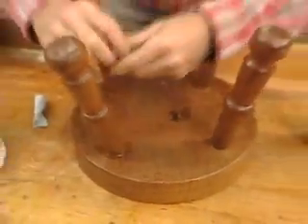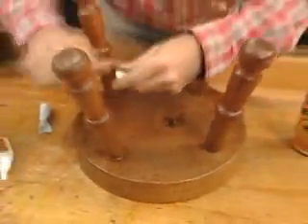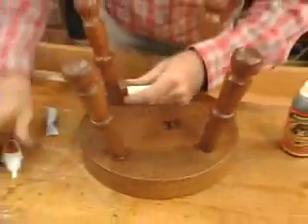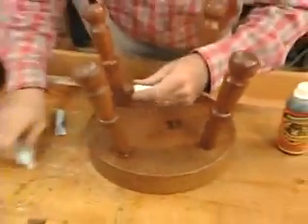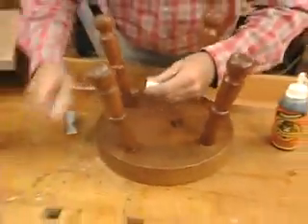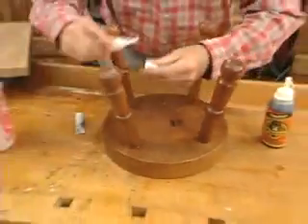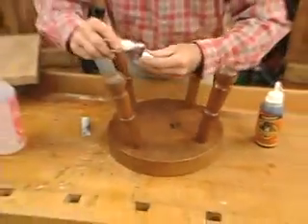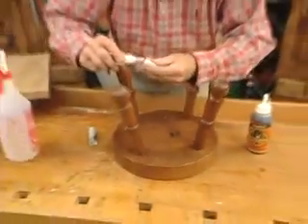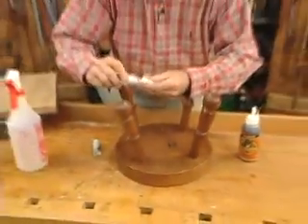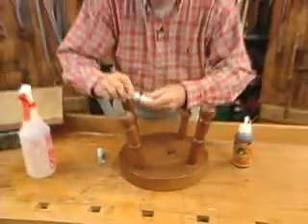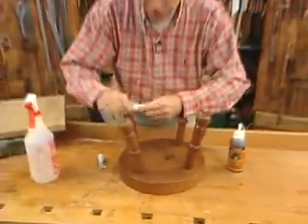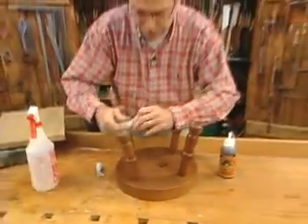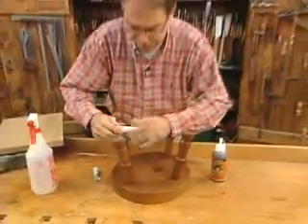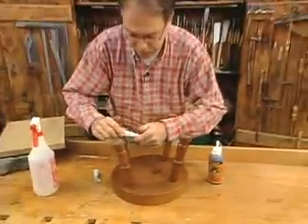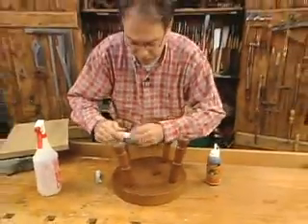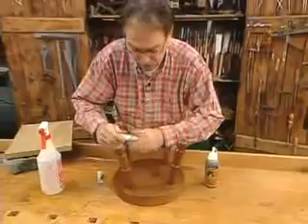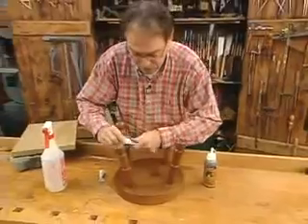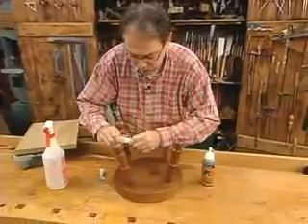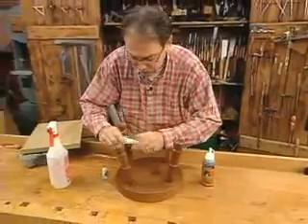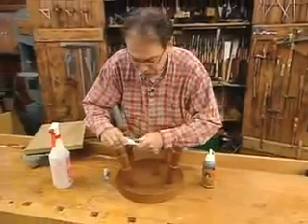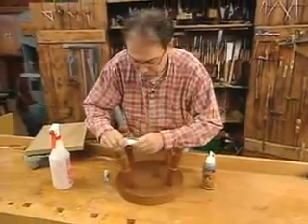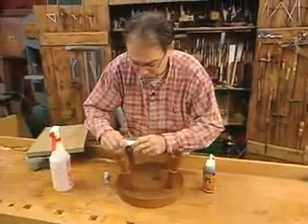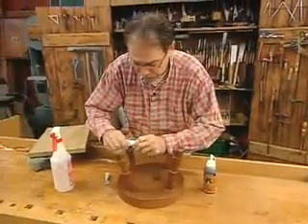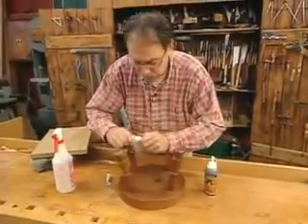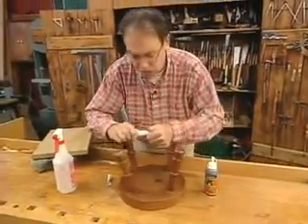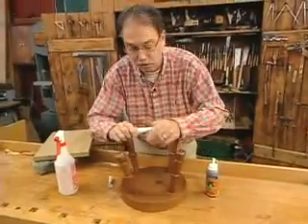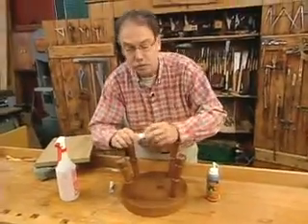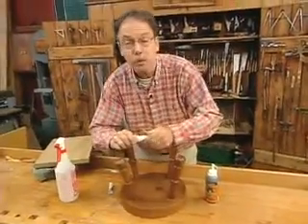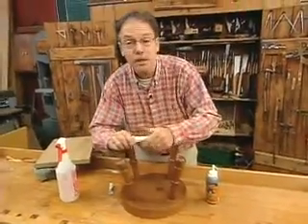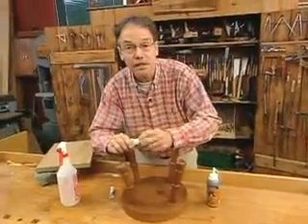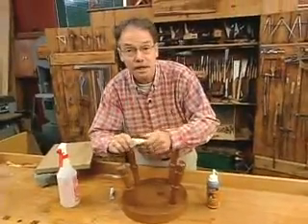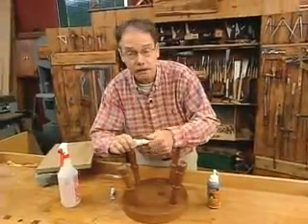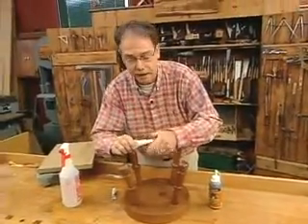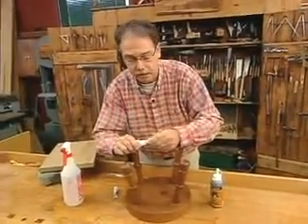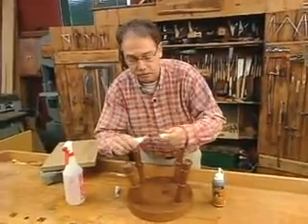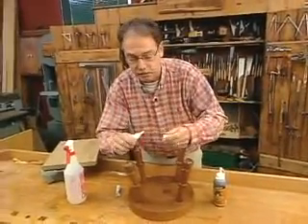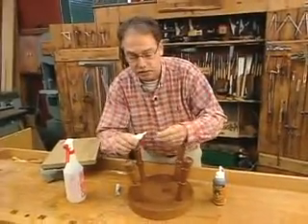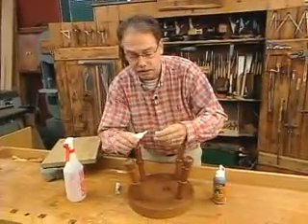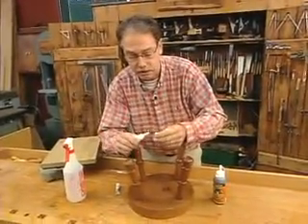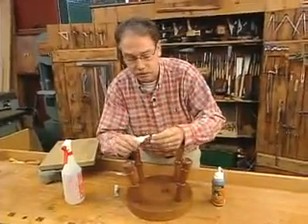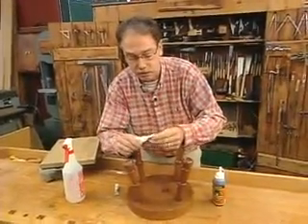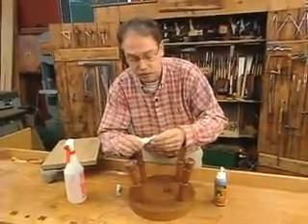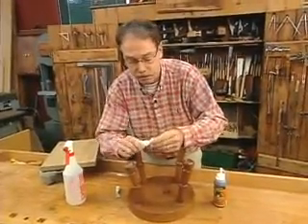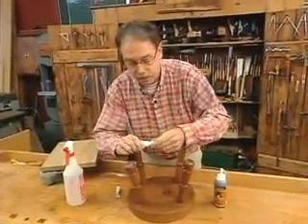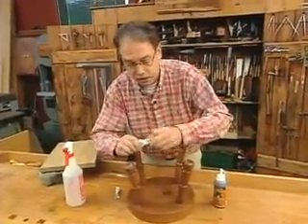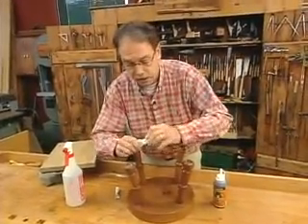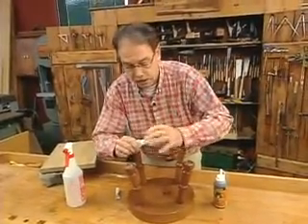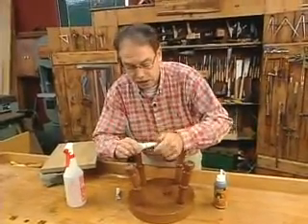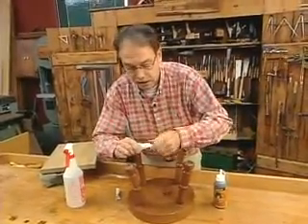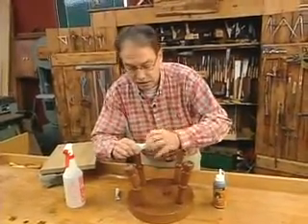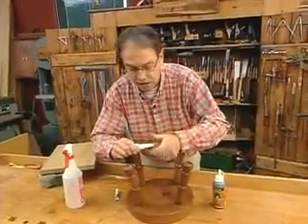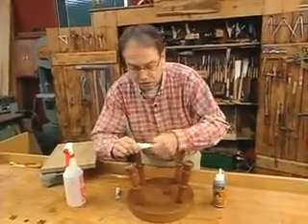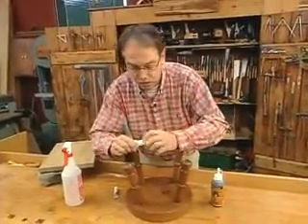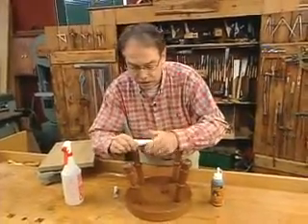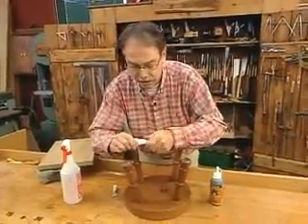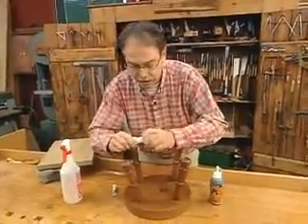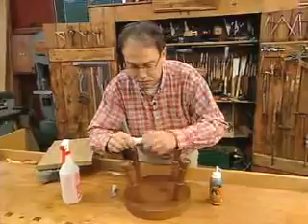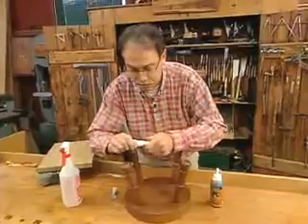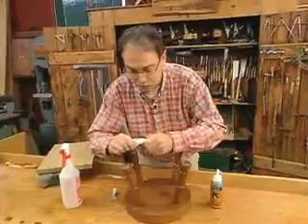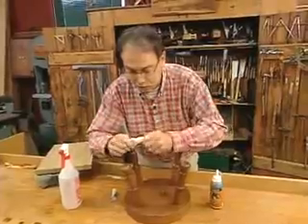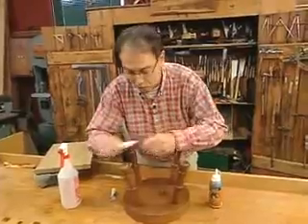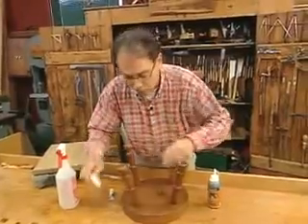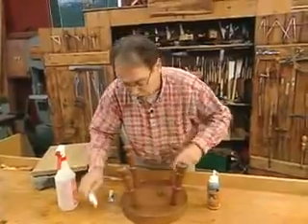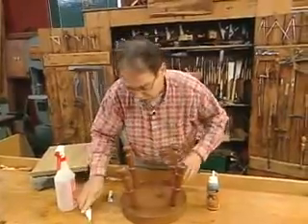Let me put the top back on — that'll keep it fresh. Squeeze the air out, whatever you do, and that will keep the glue lasting longer.